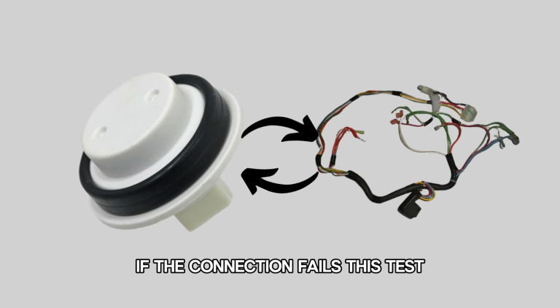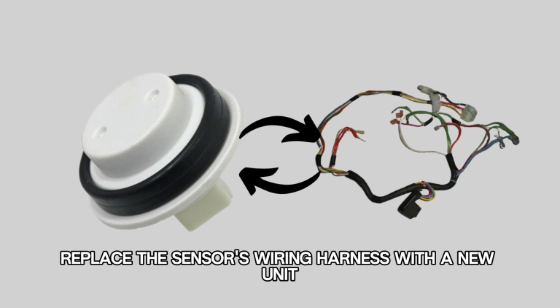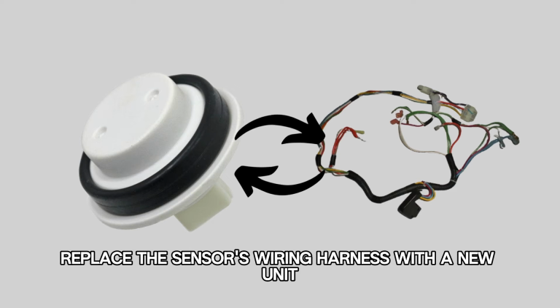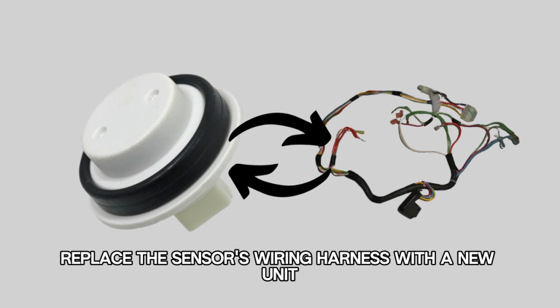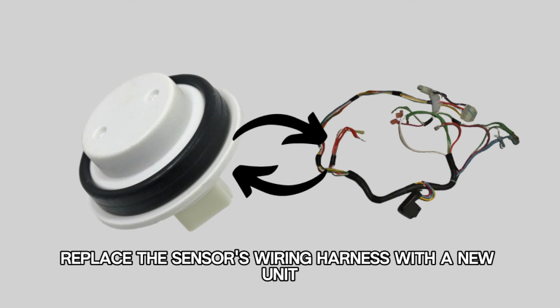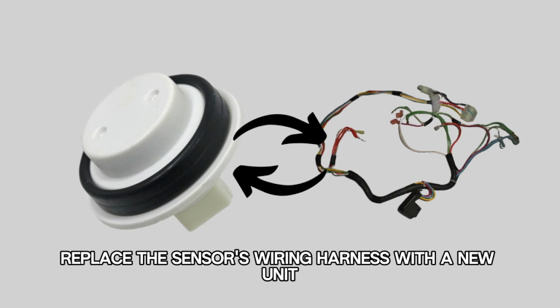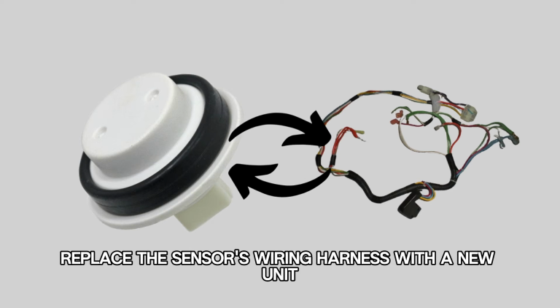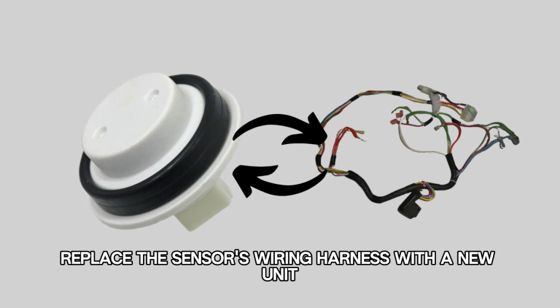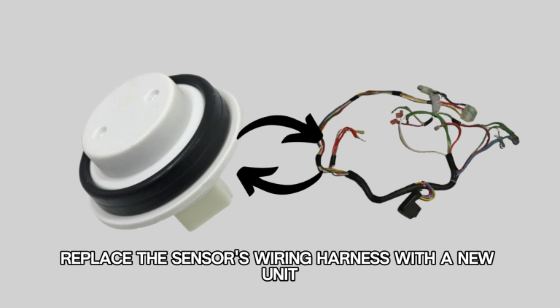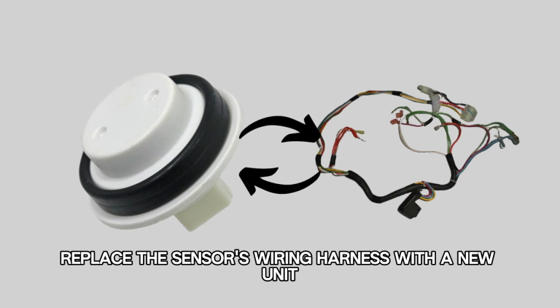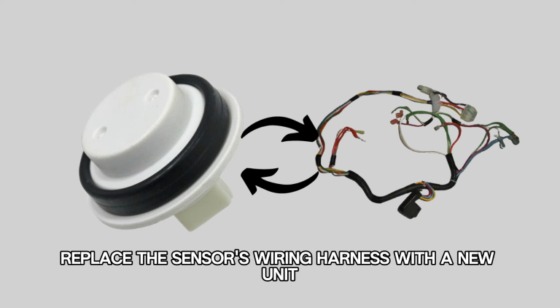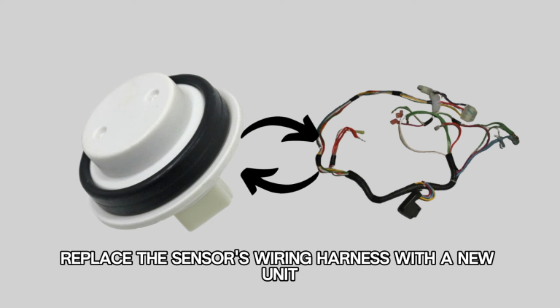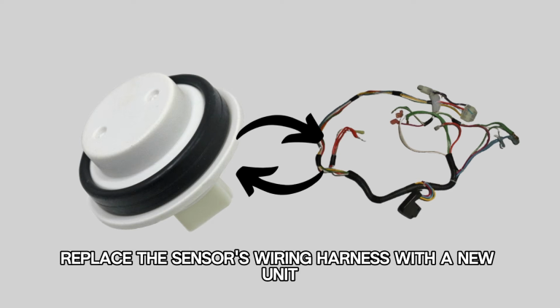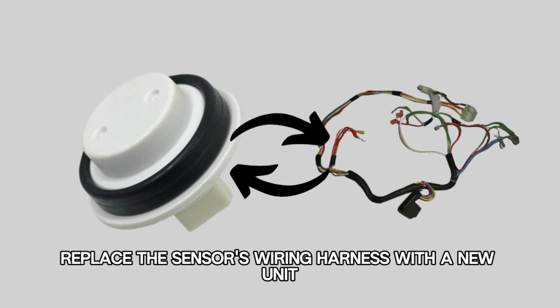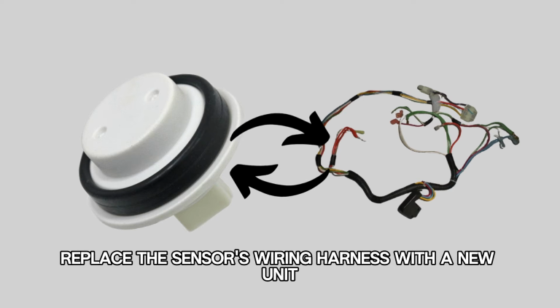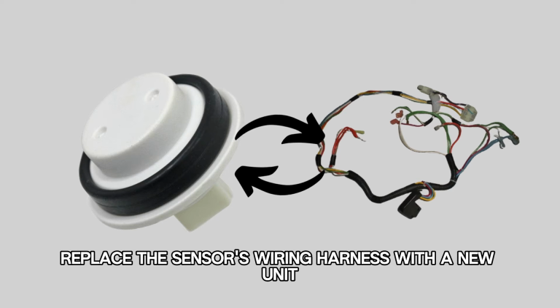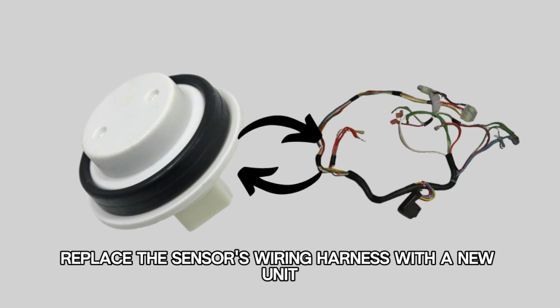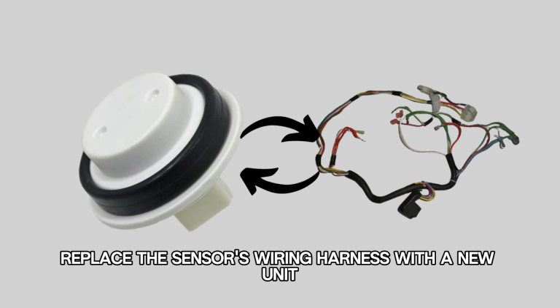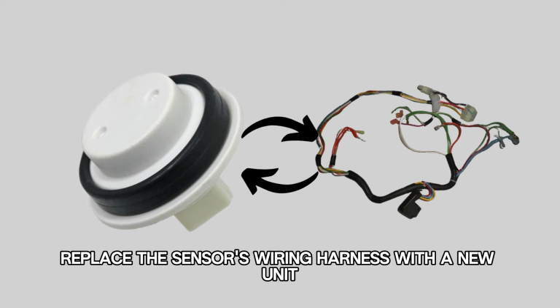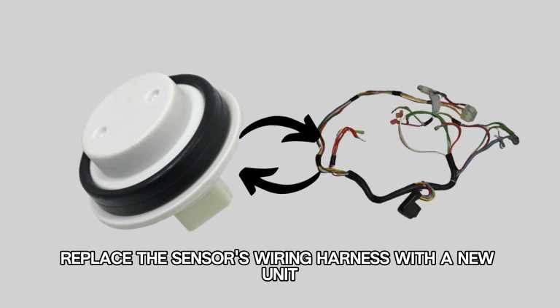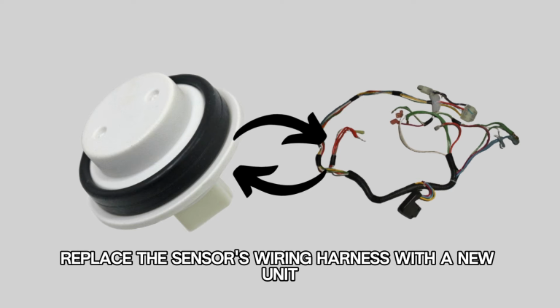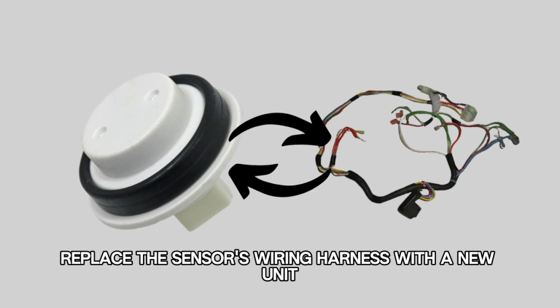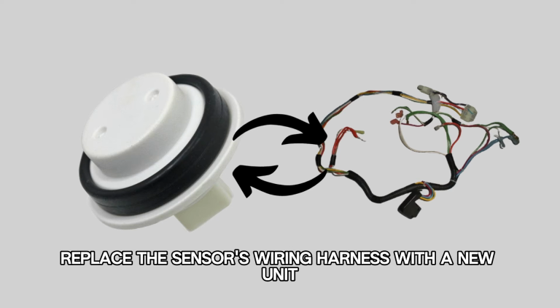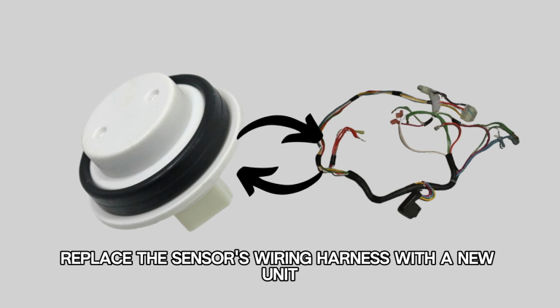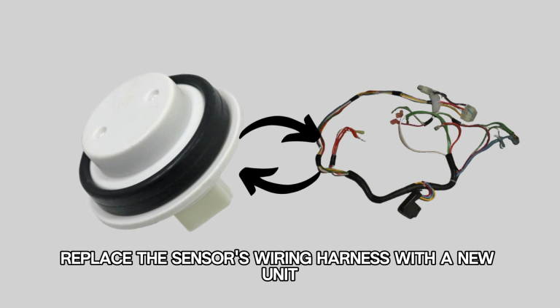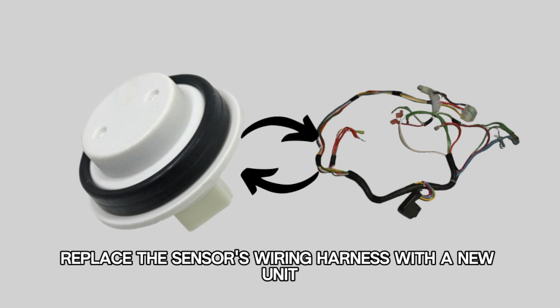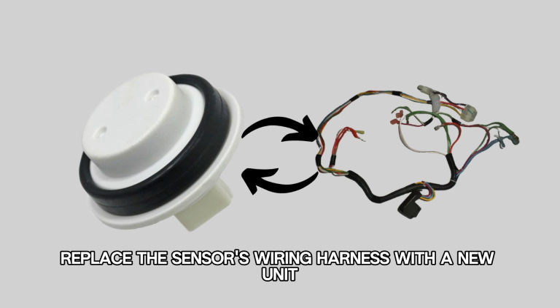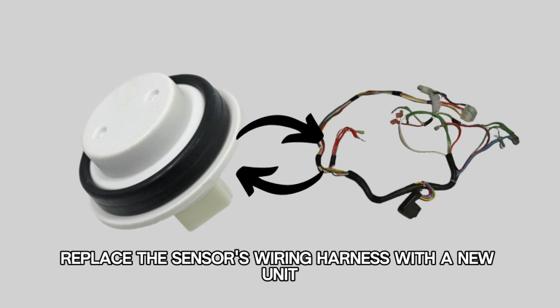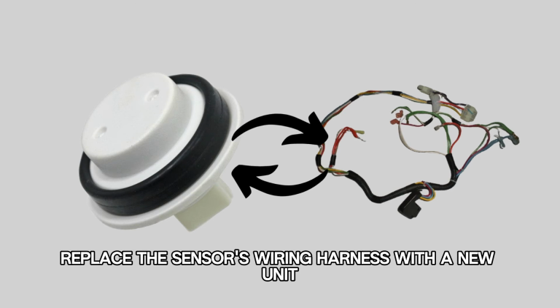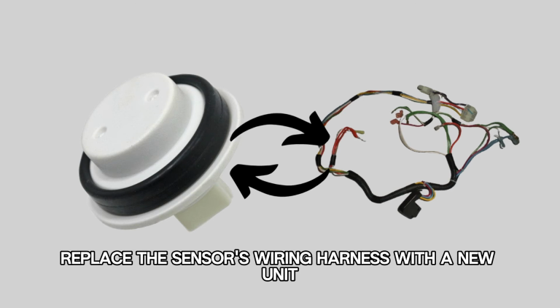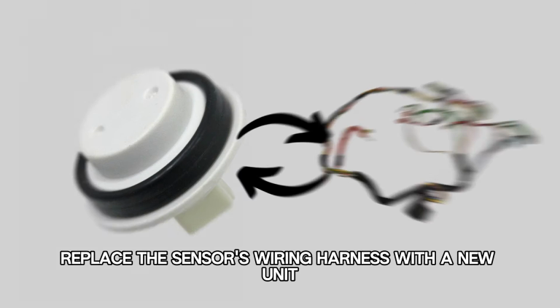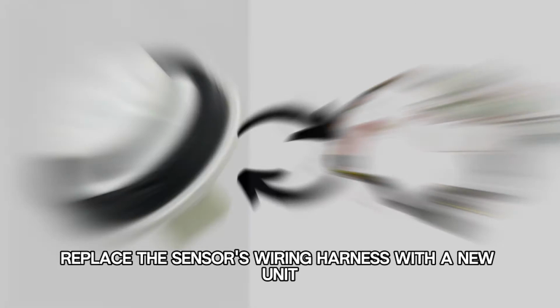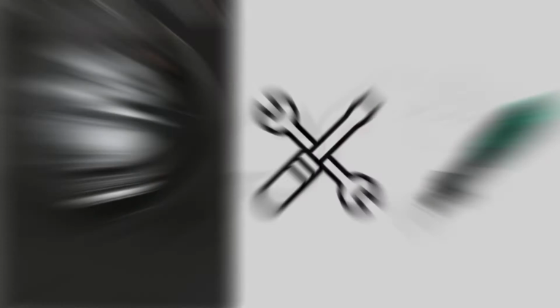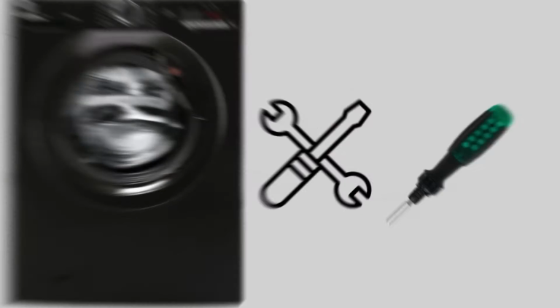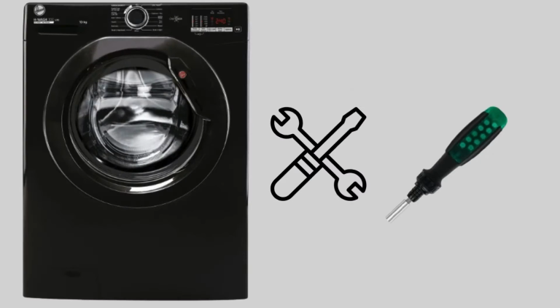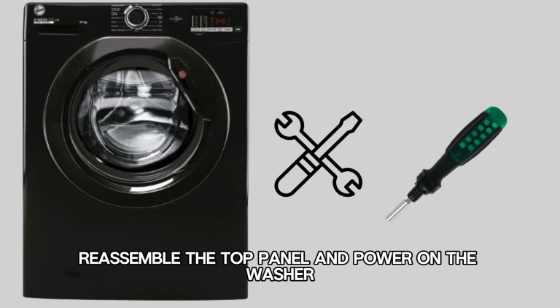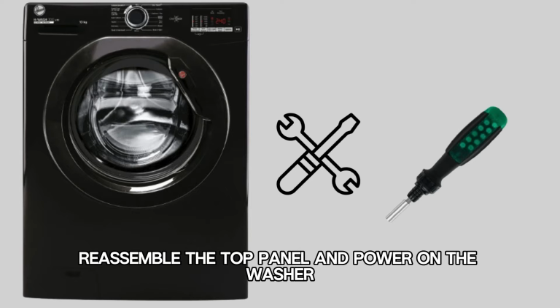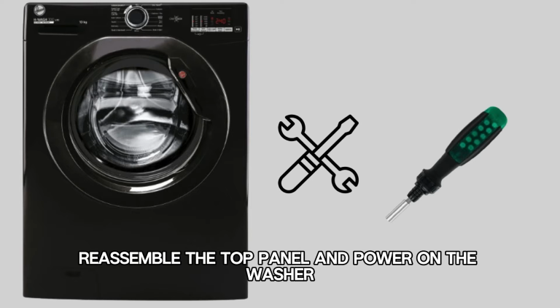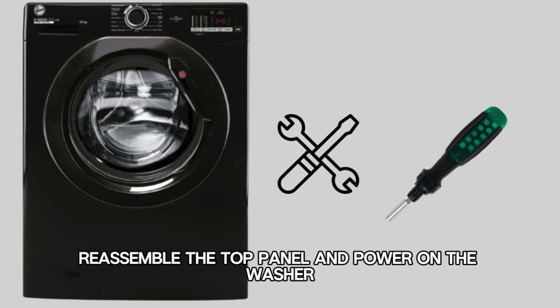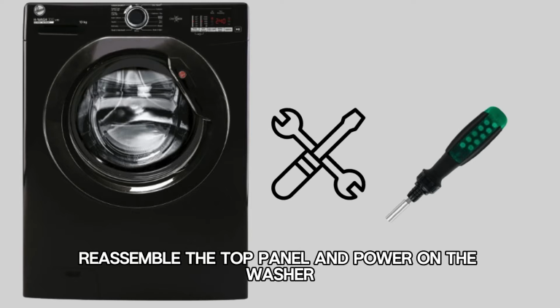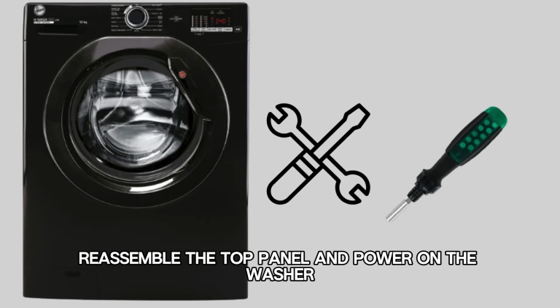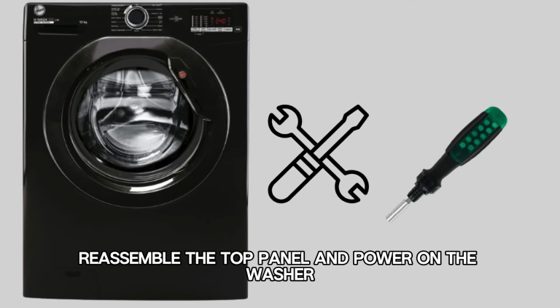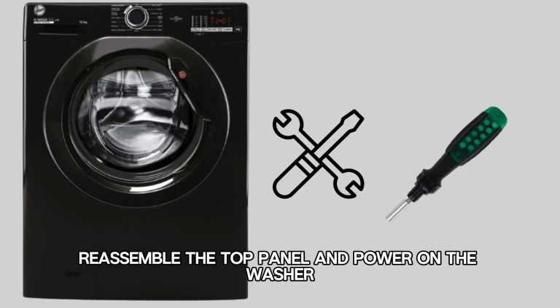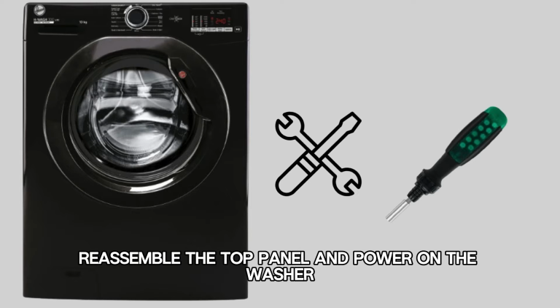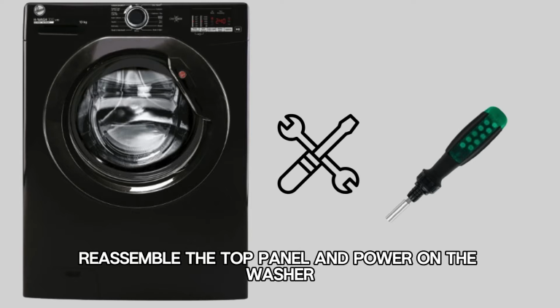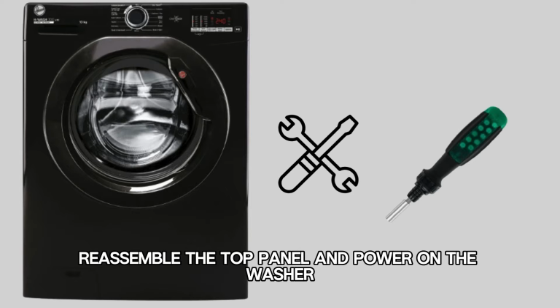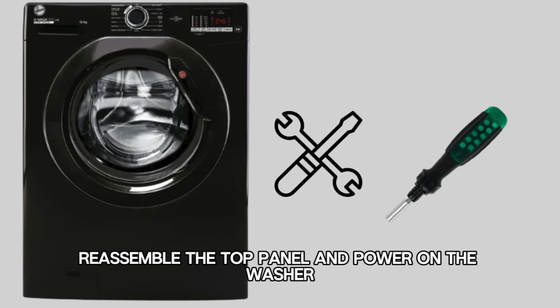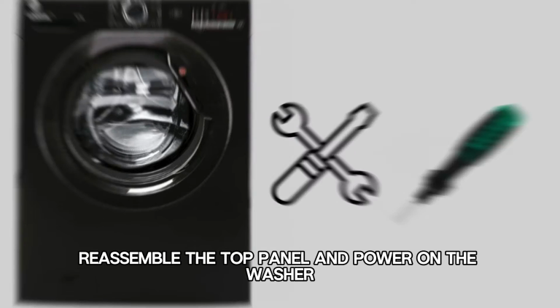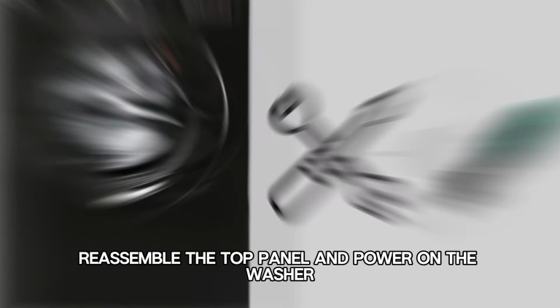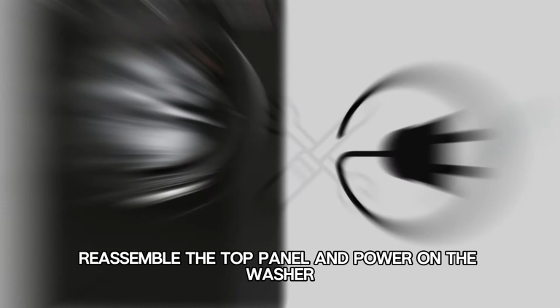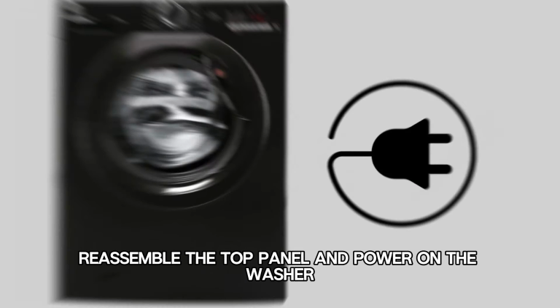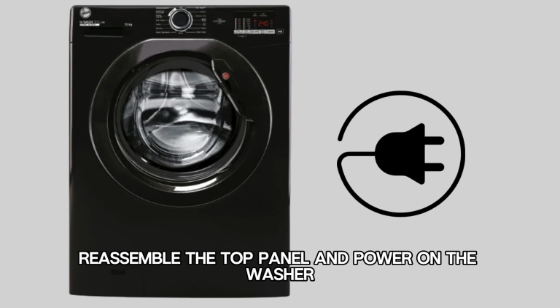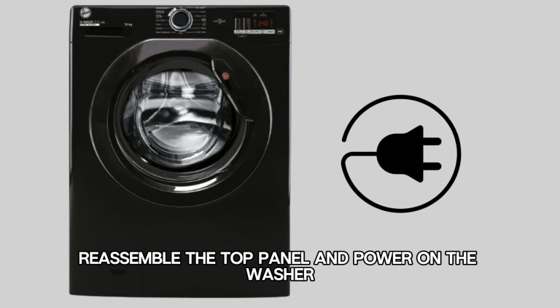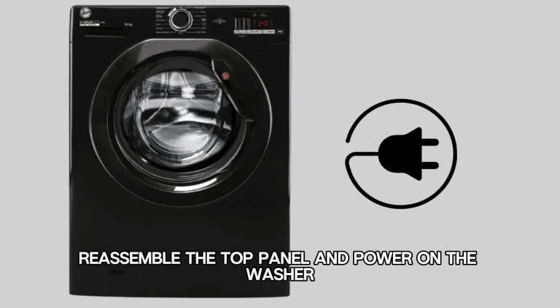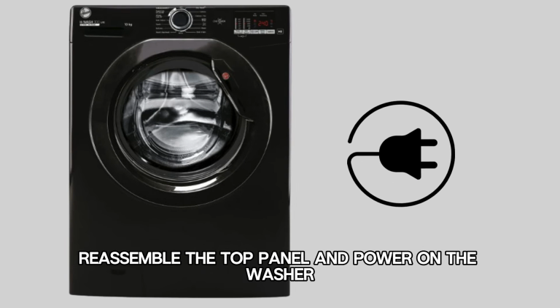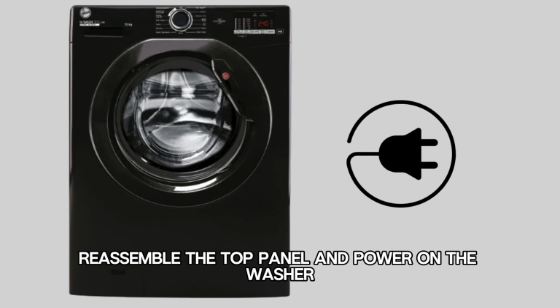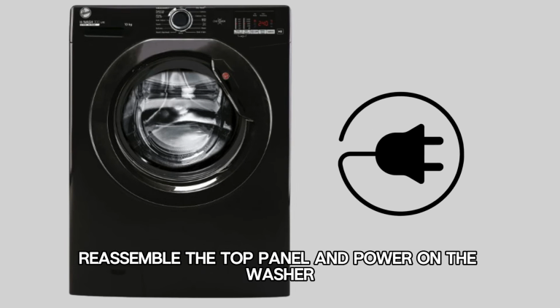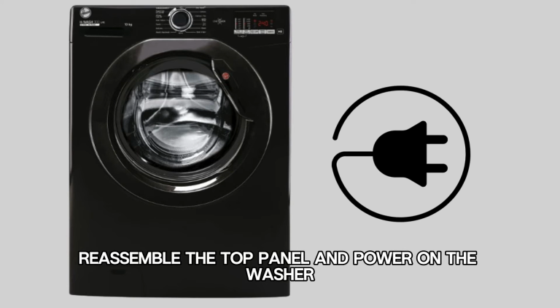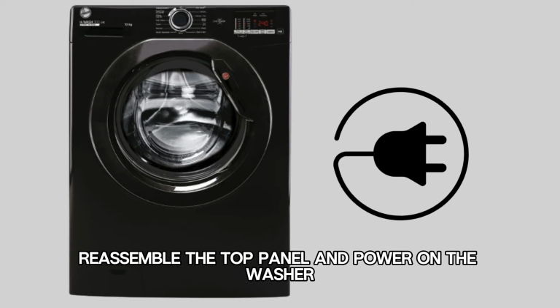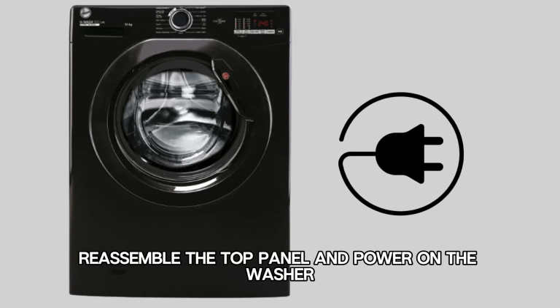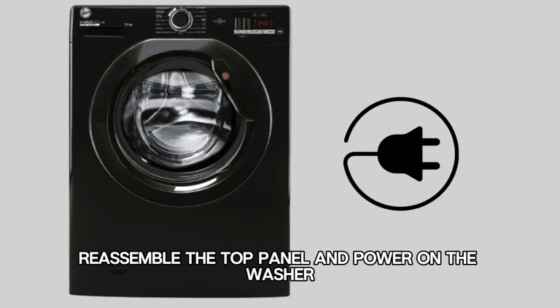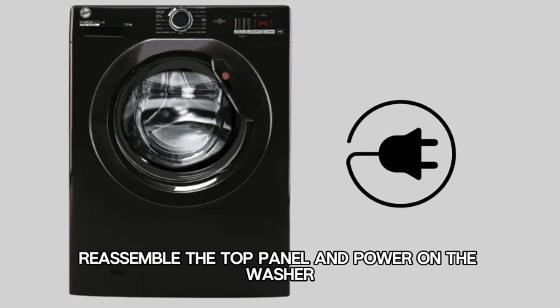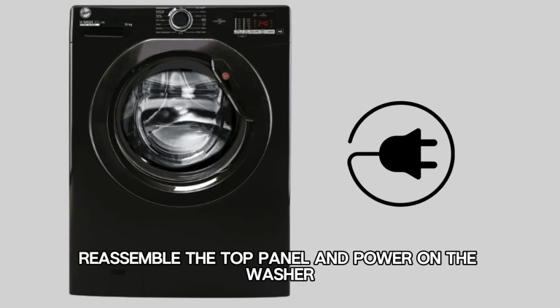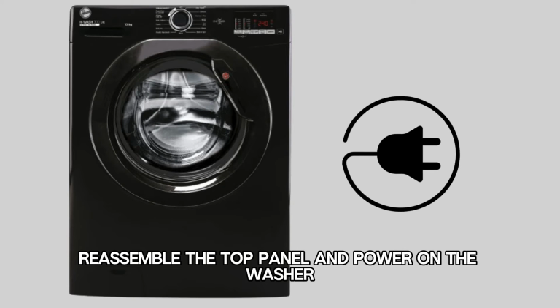replace the sensor's wiring harness with a new unit. Reassemble the top panel and power on the washer.